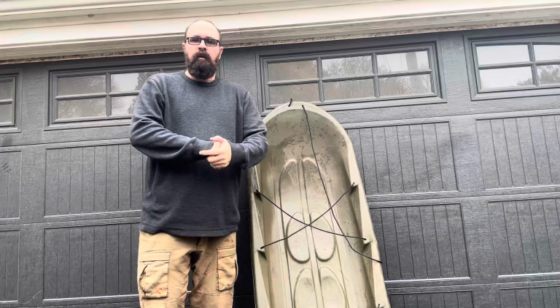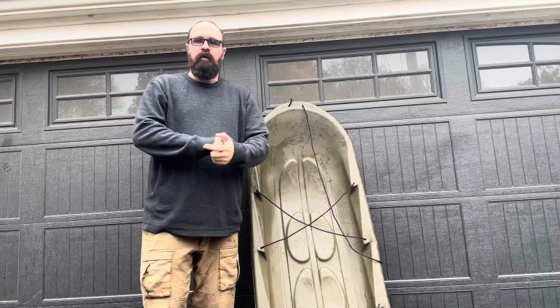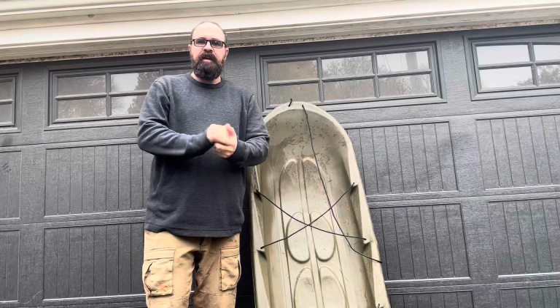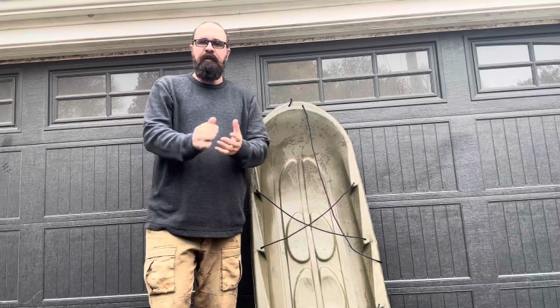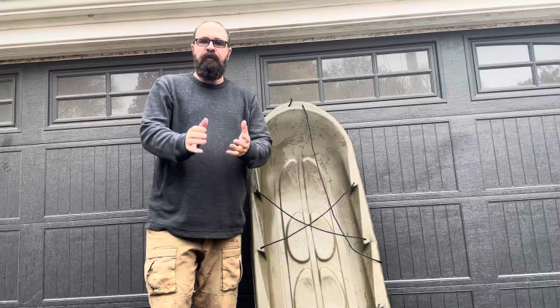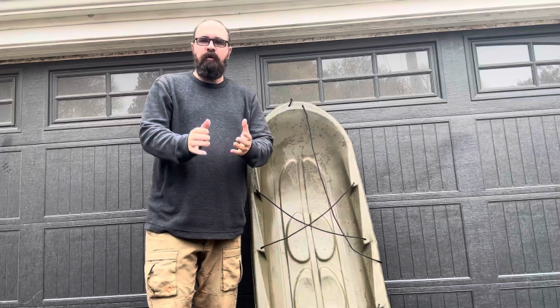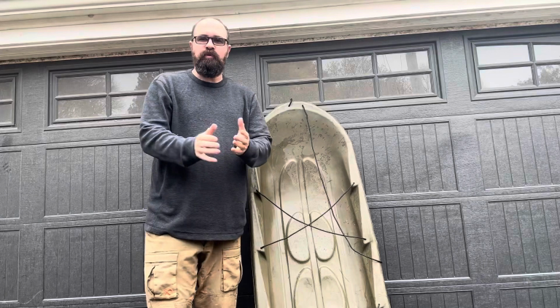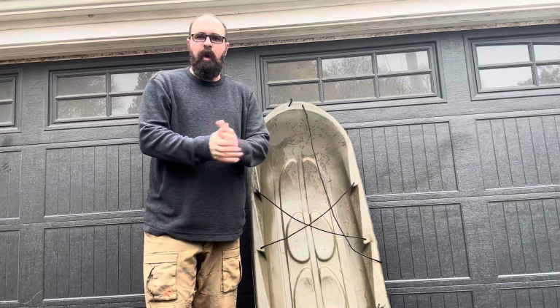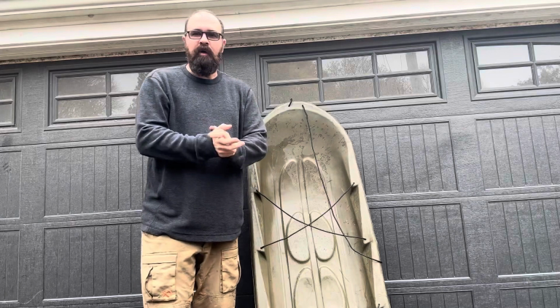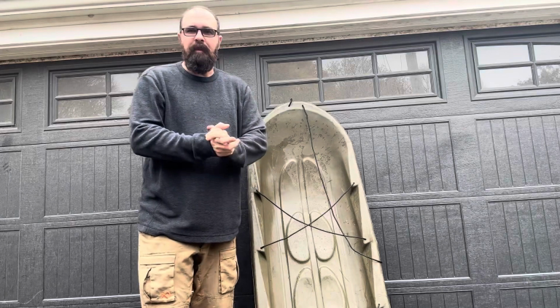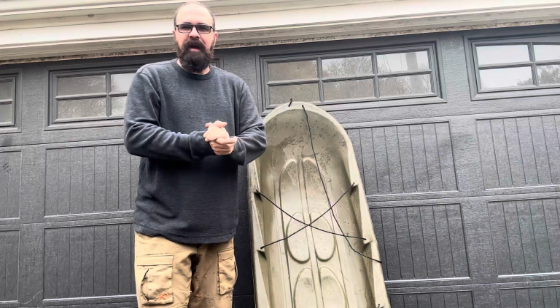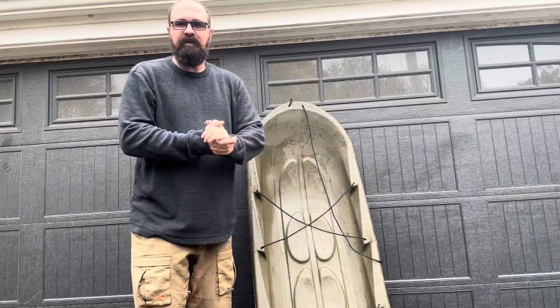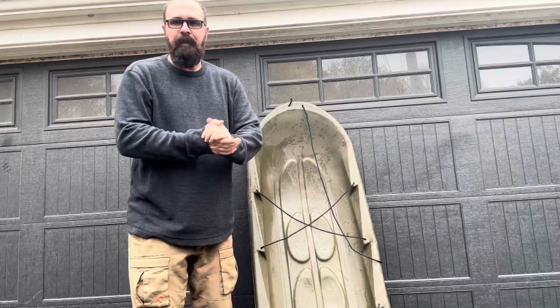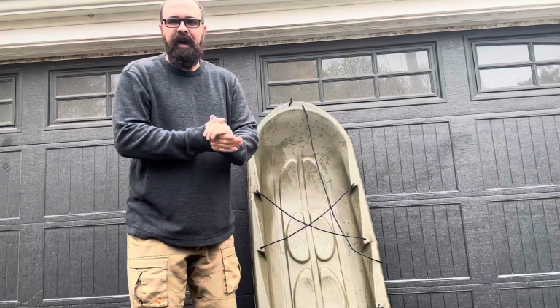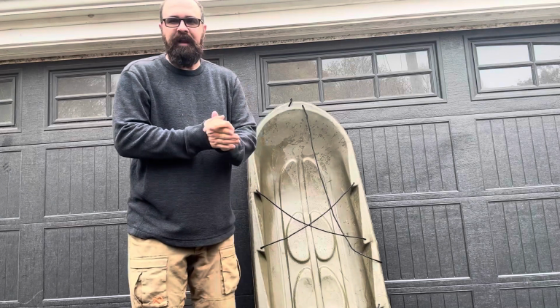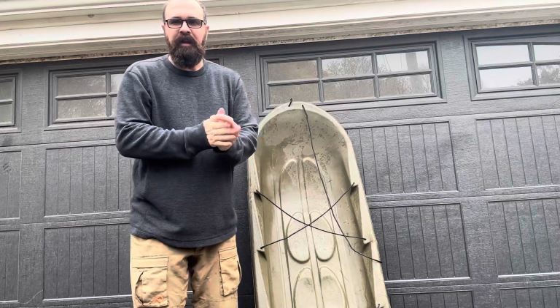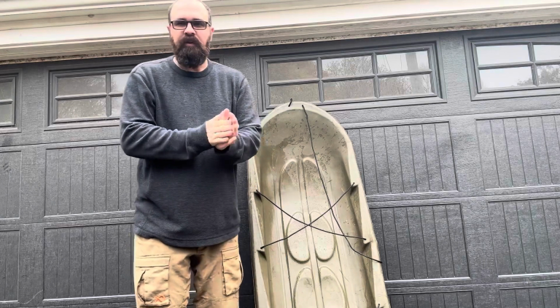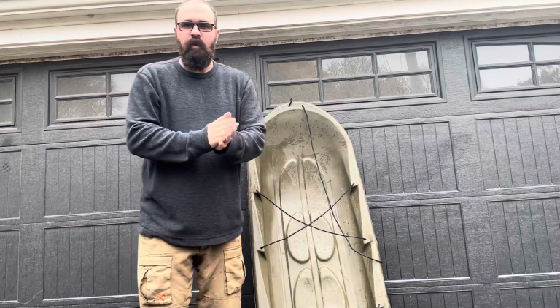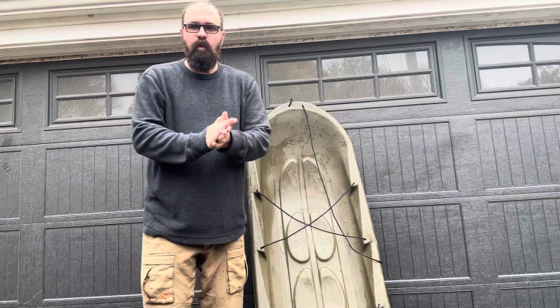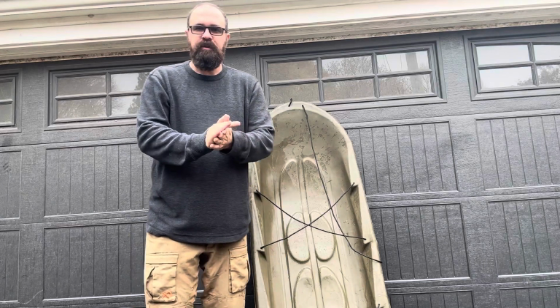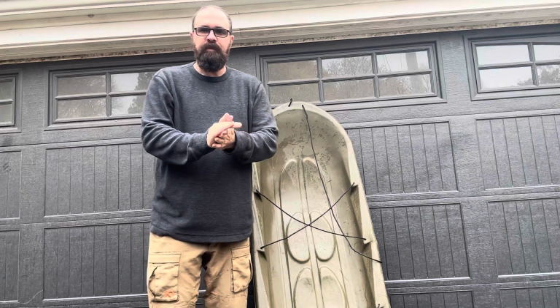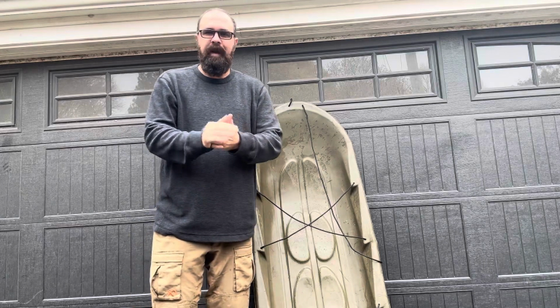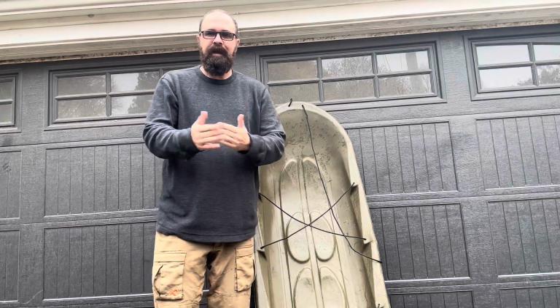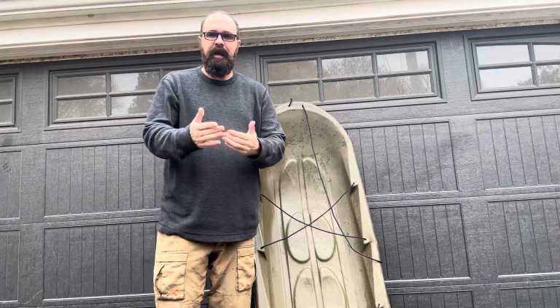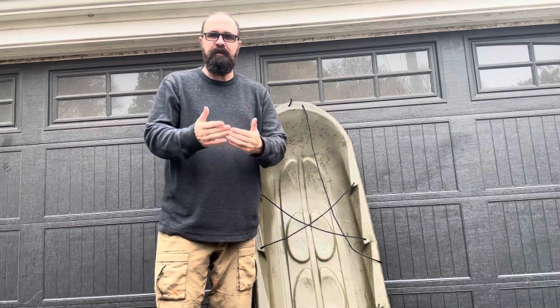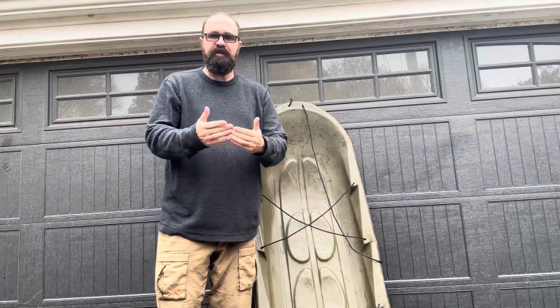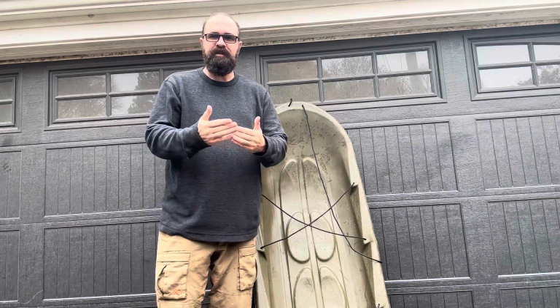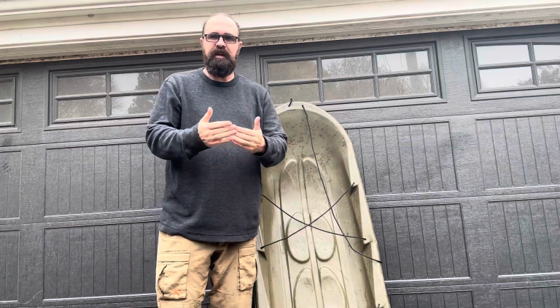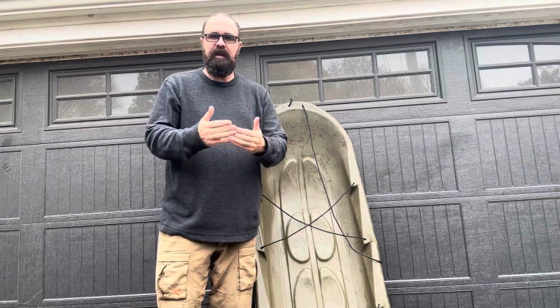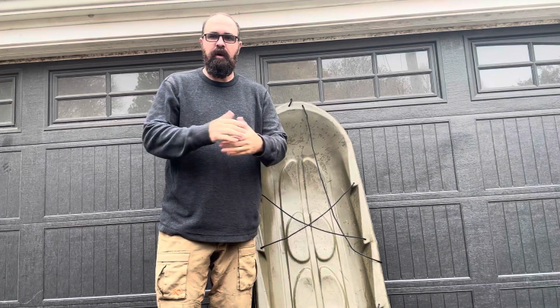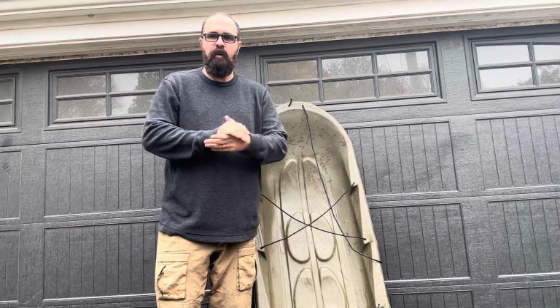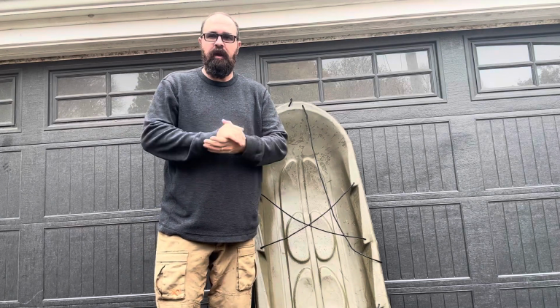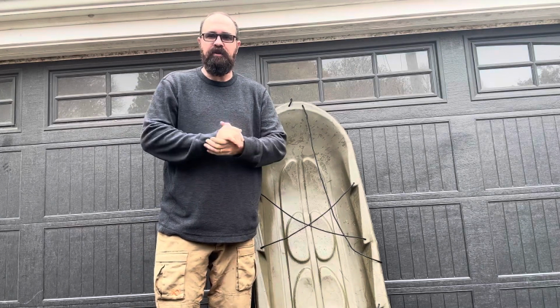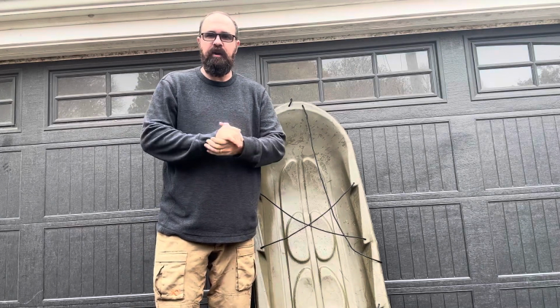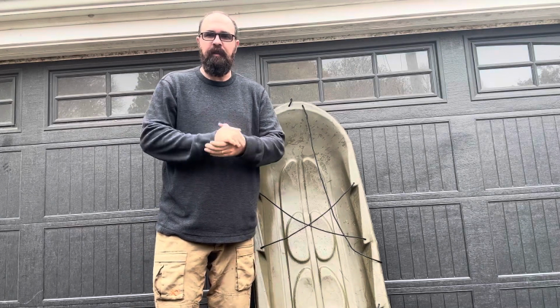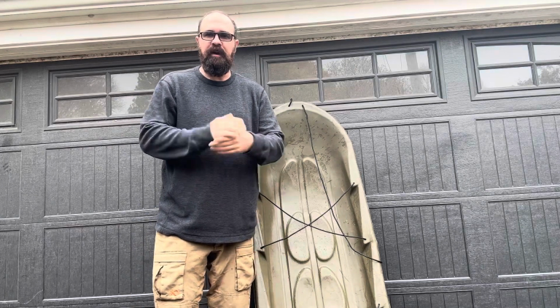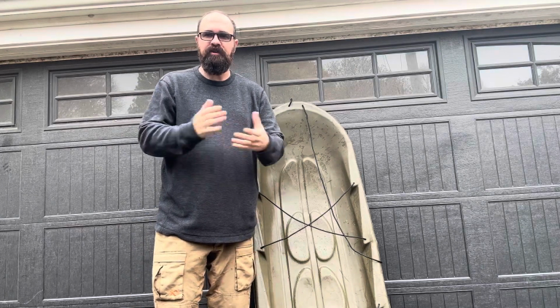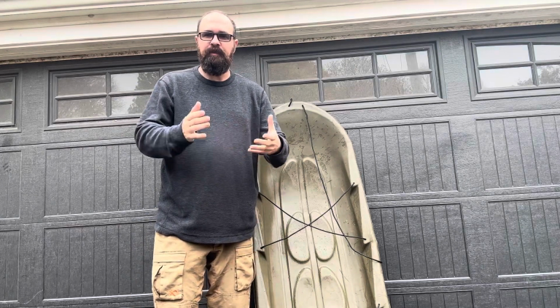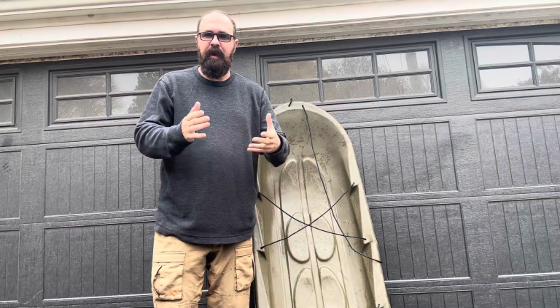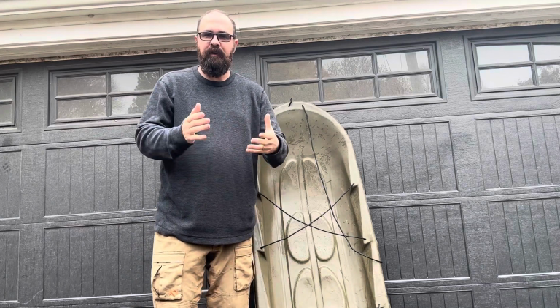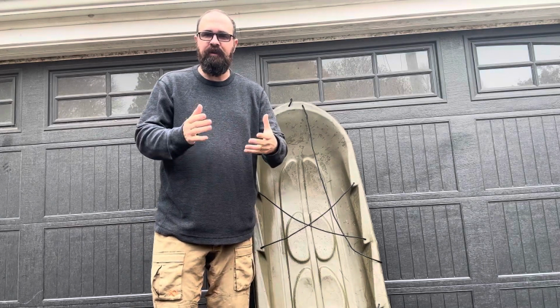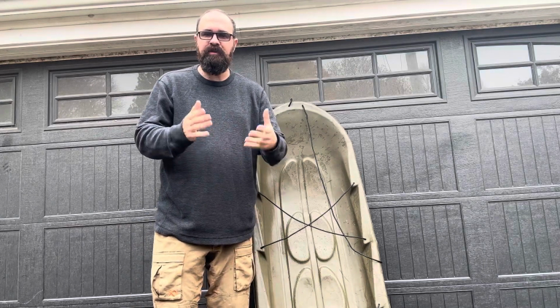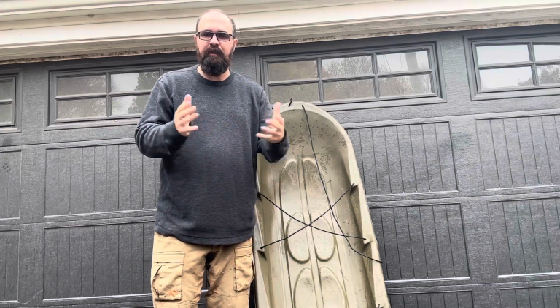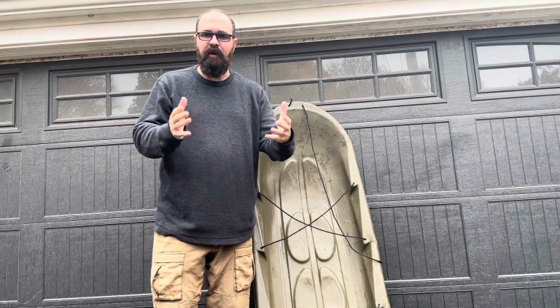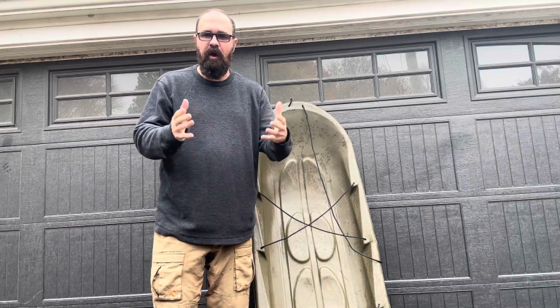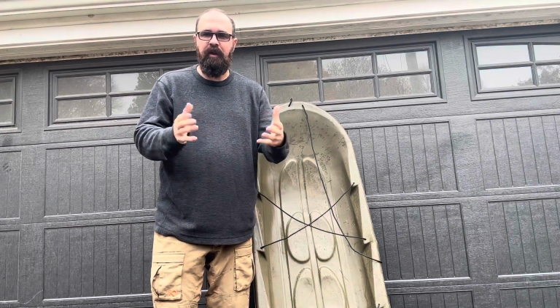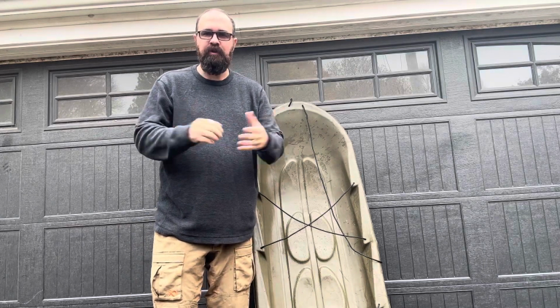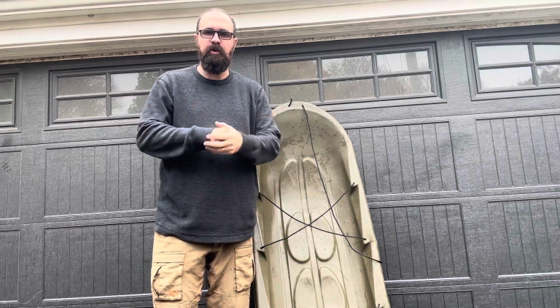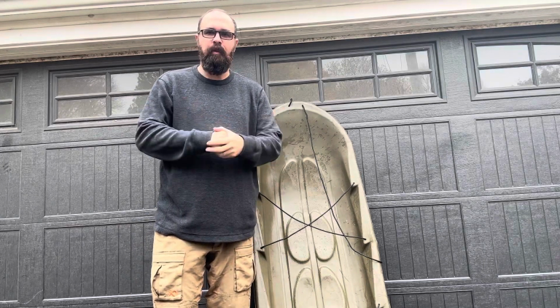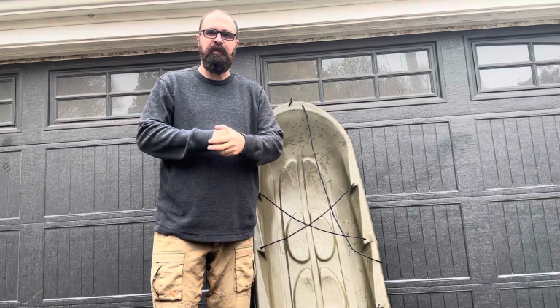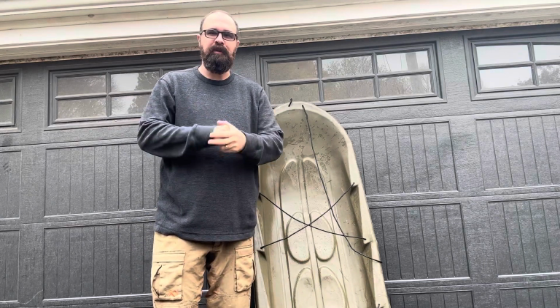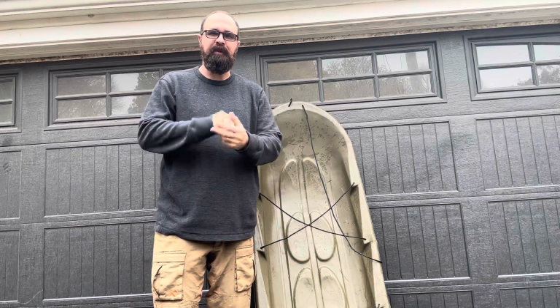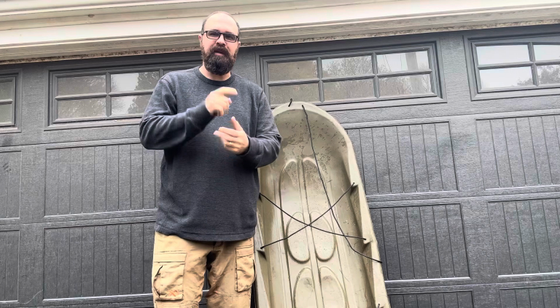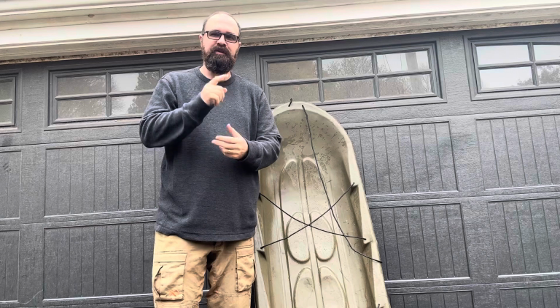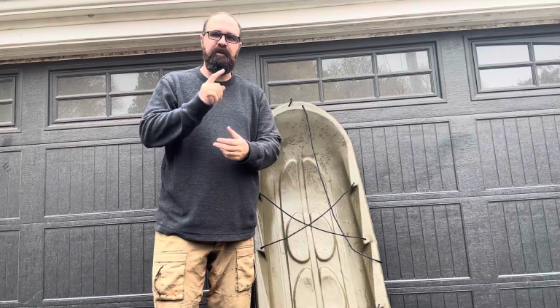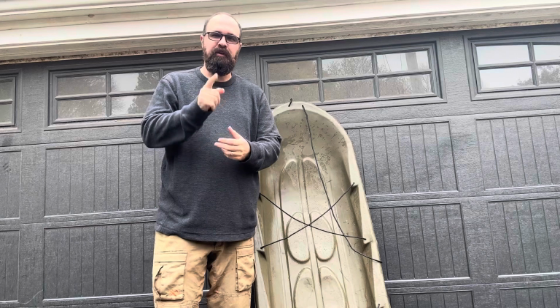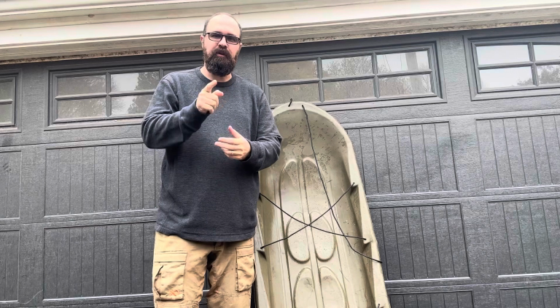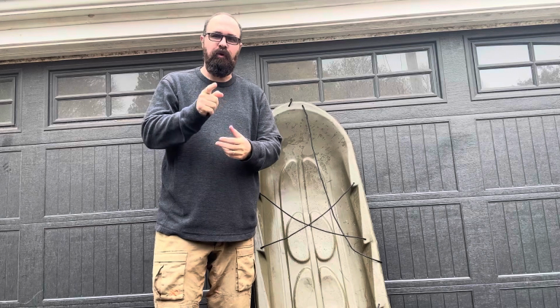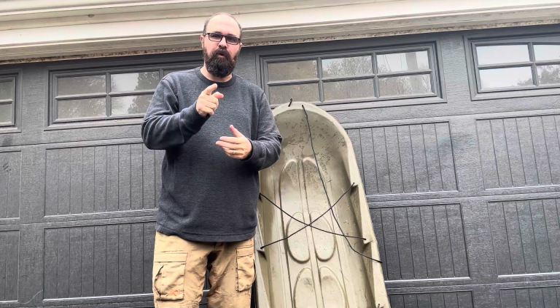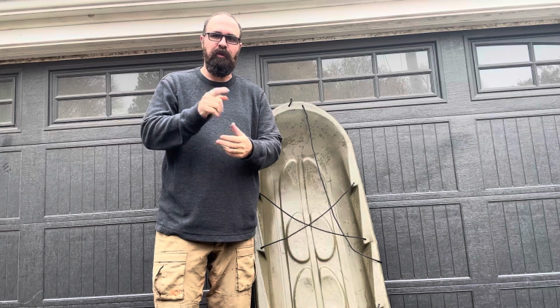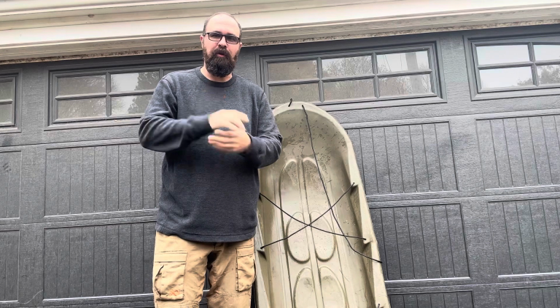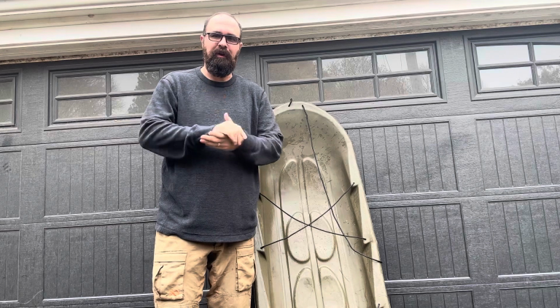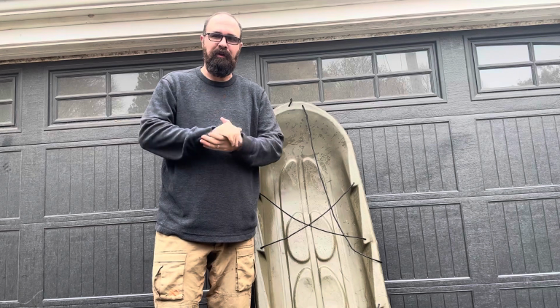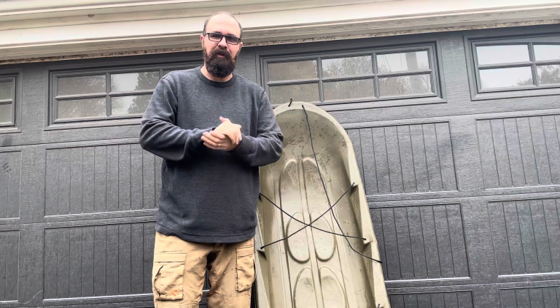Good day, folks. Welcome back to My Neck of the Woods. My name is Dika, where I share my experience, my knowledge — hope it's a lesson you'll learn.